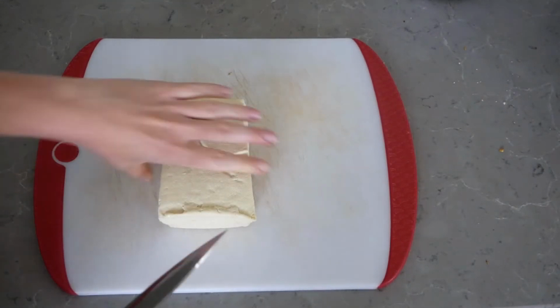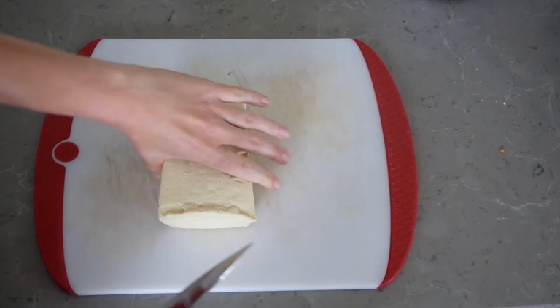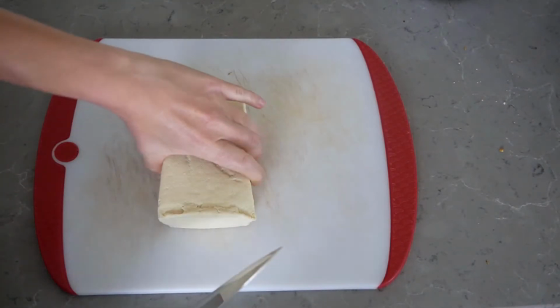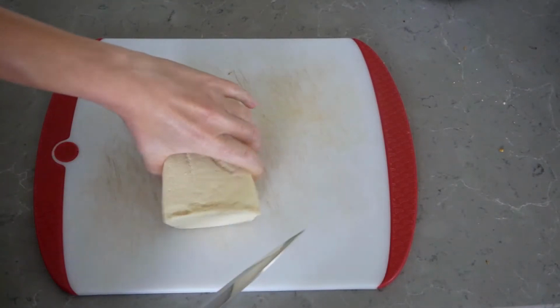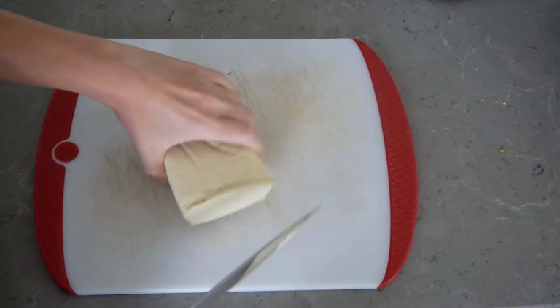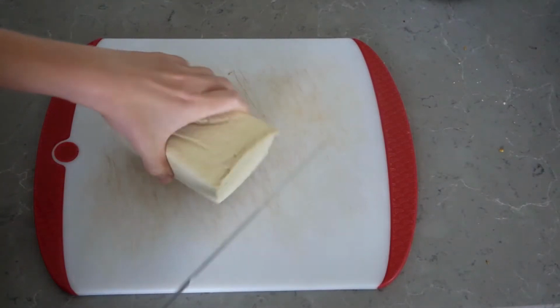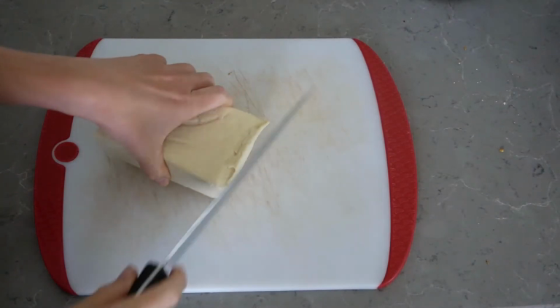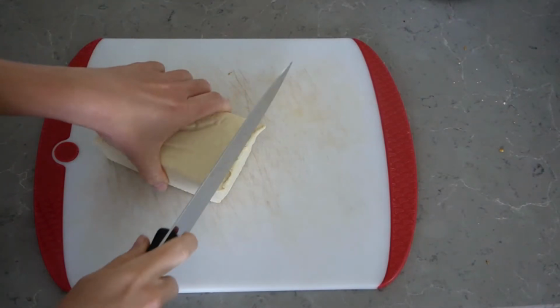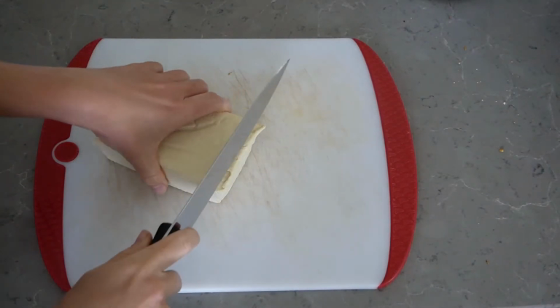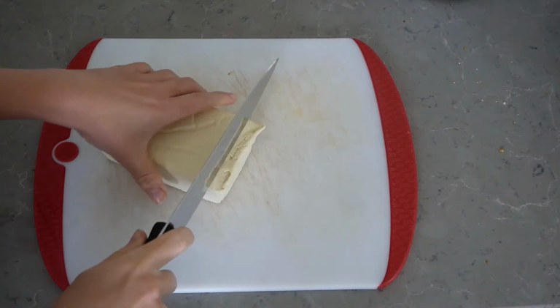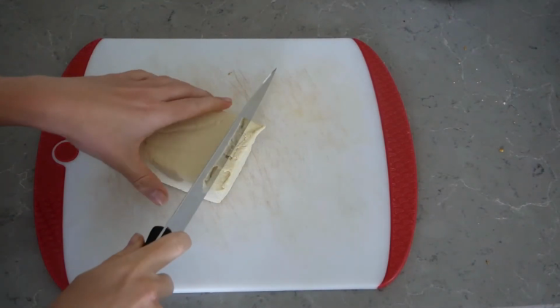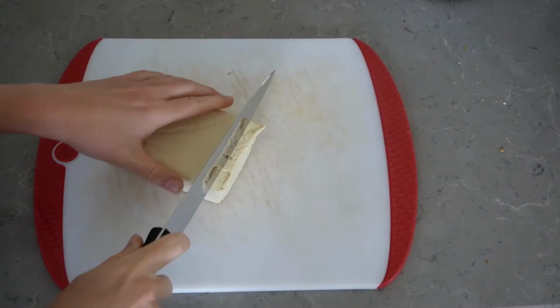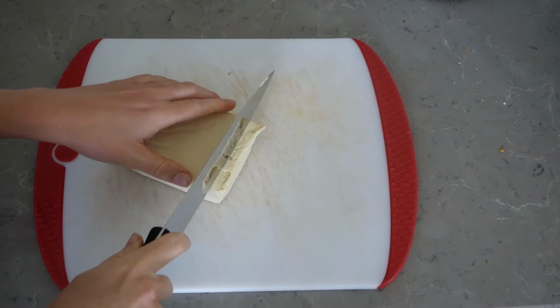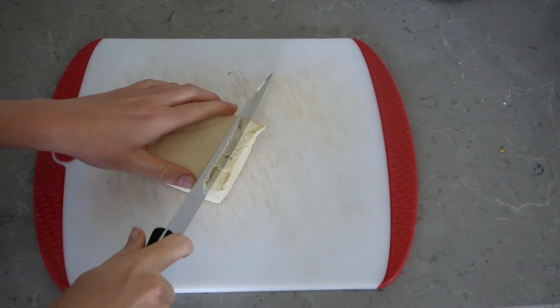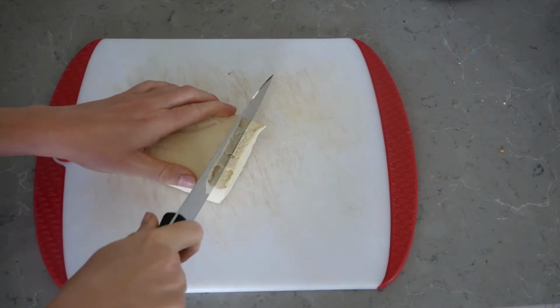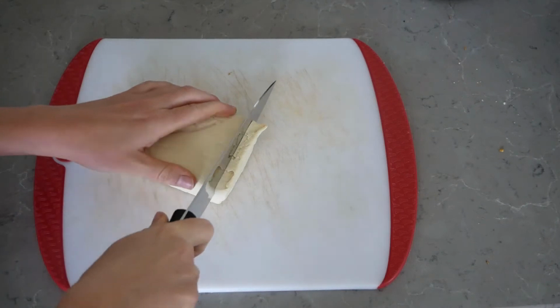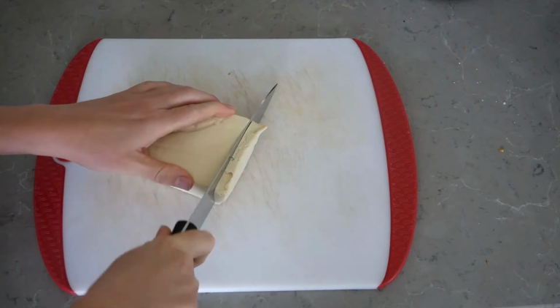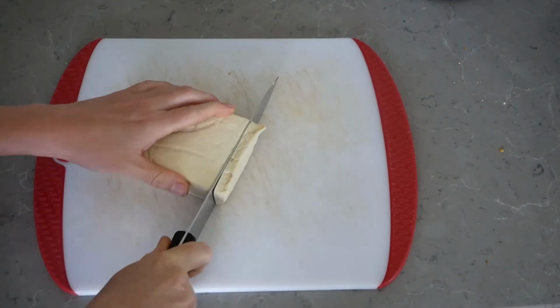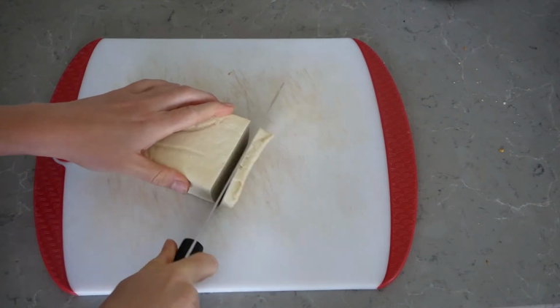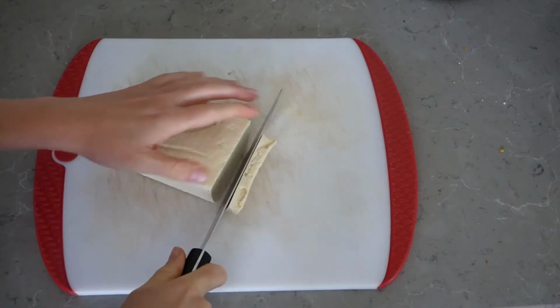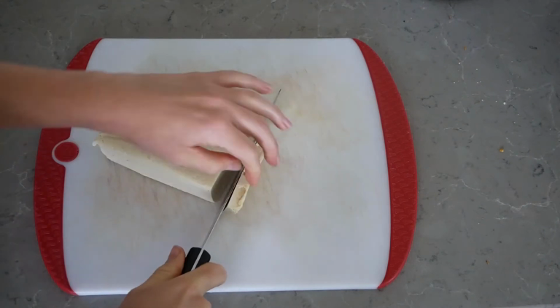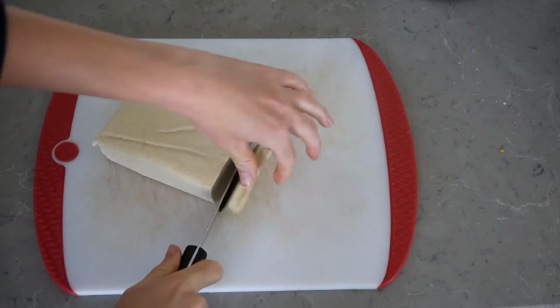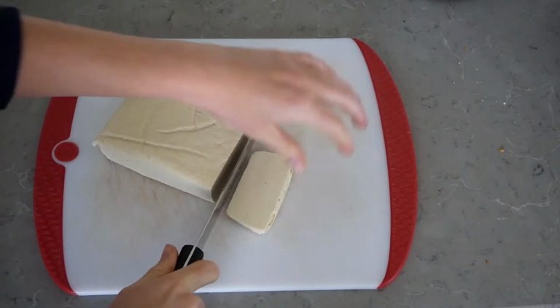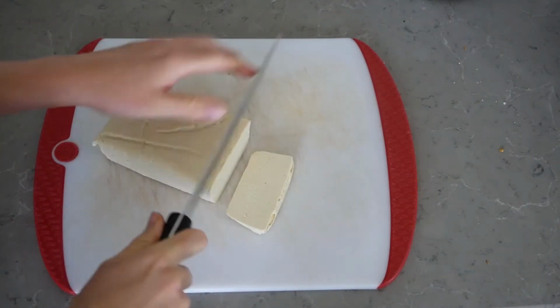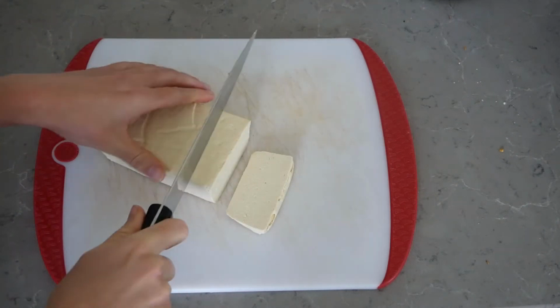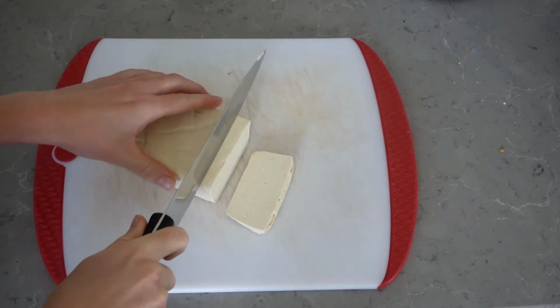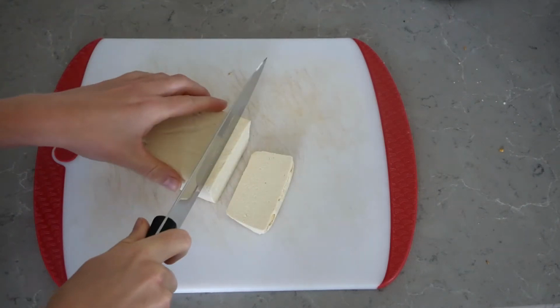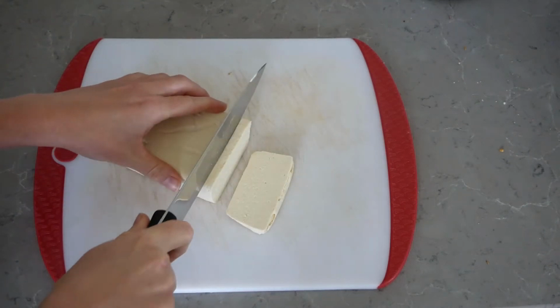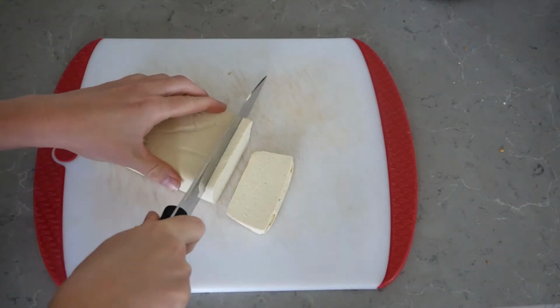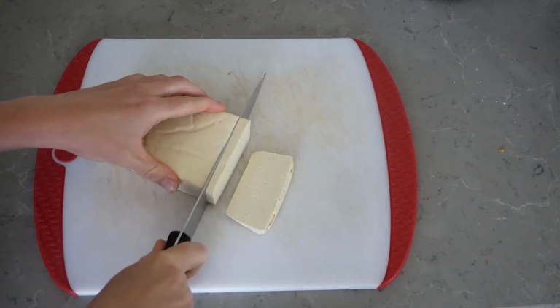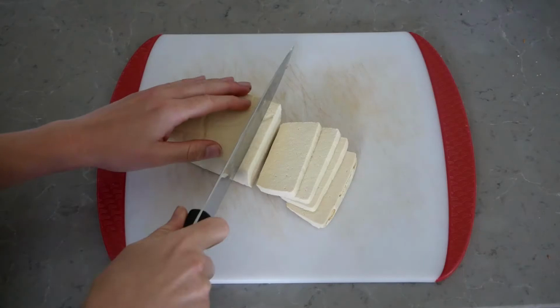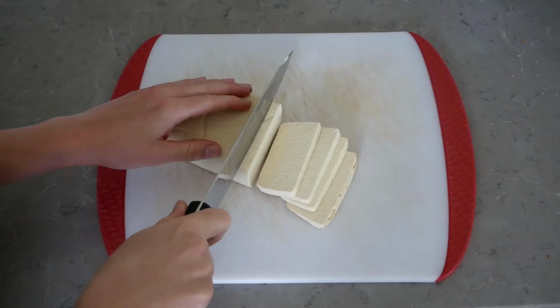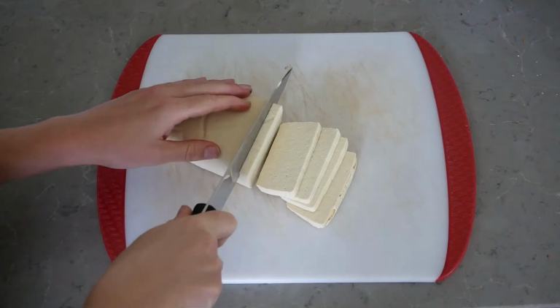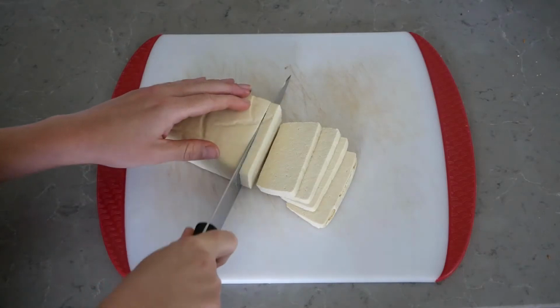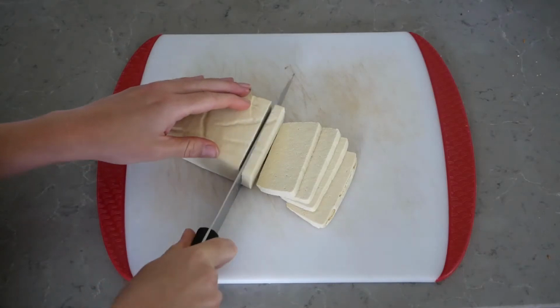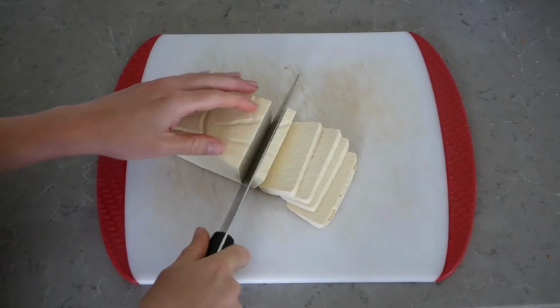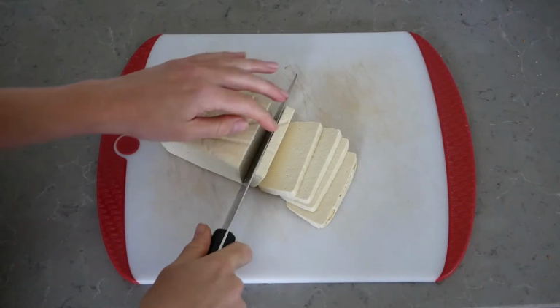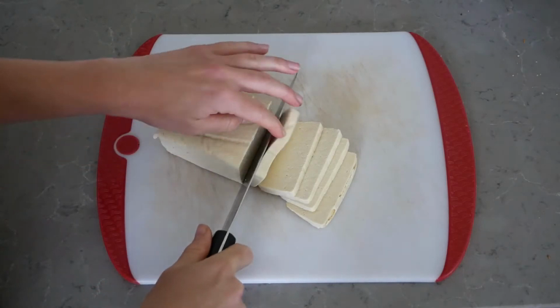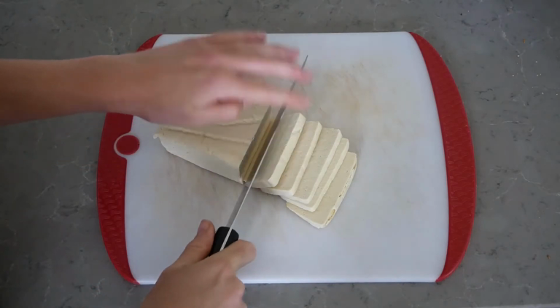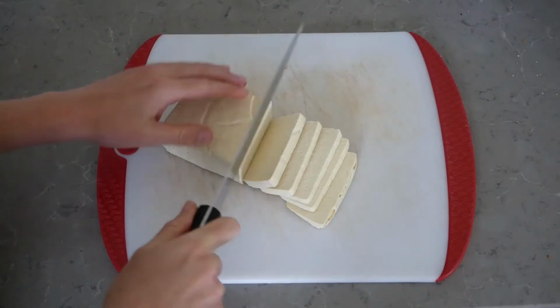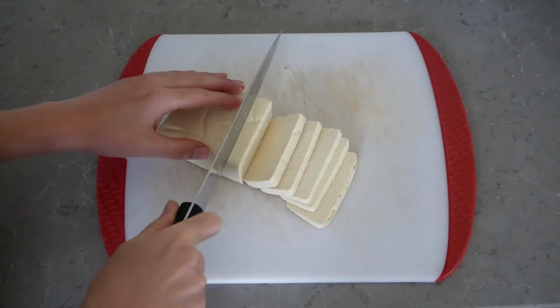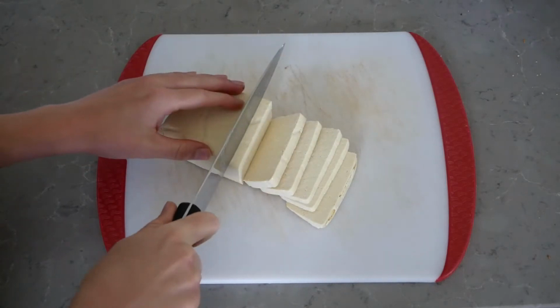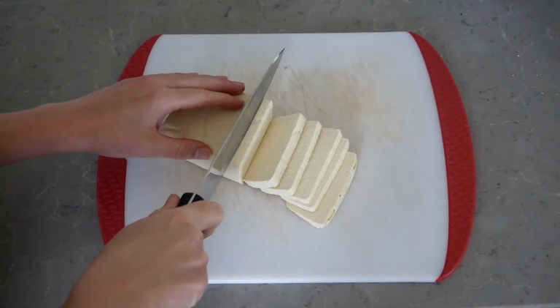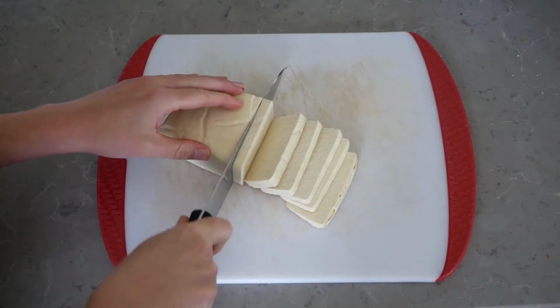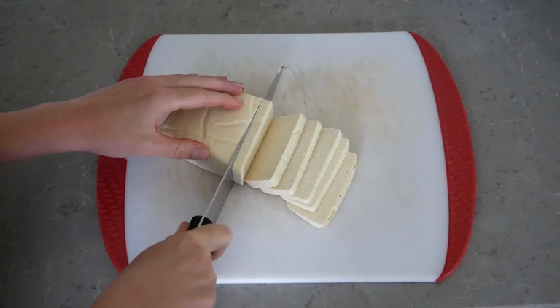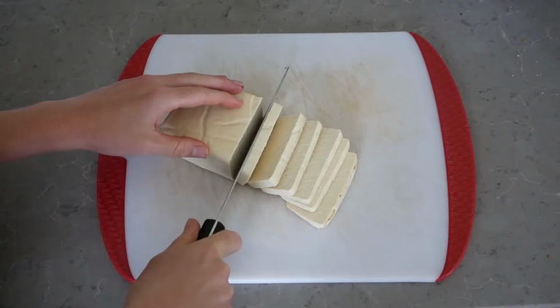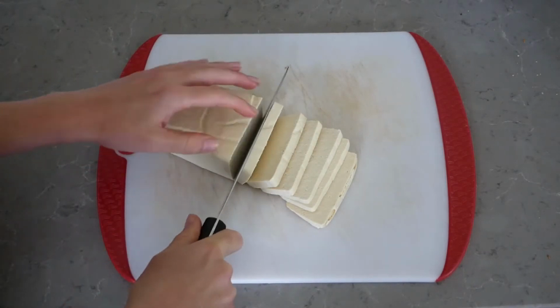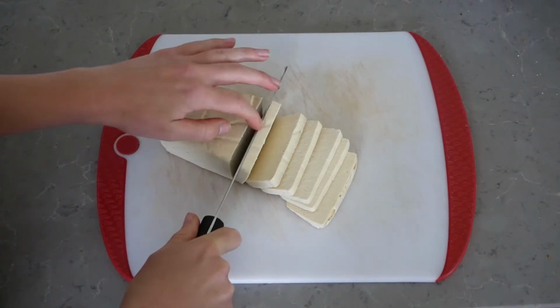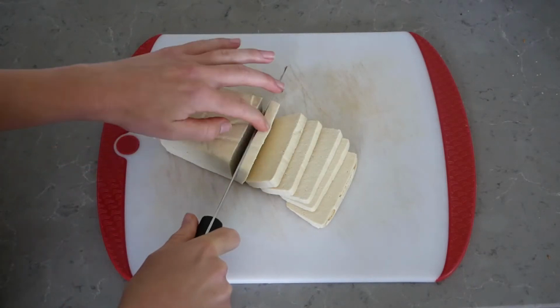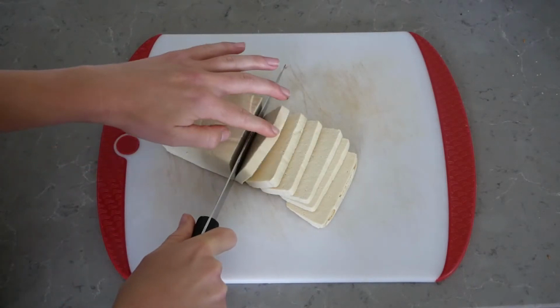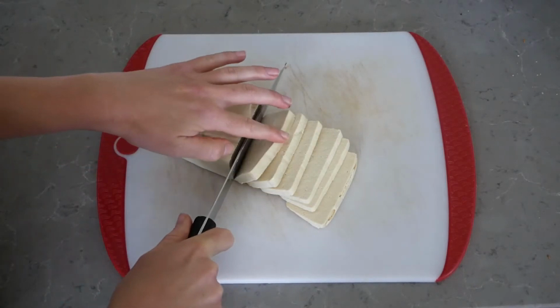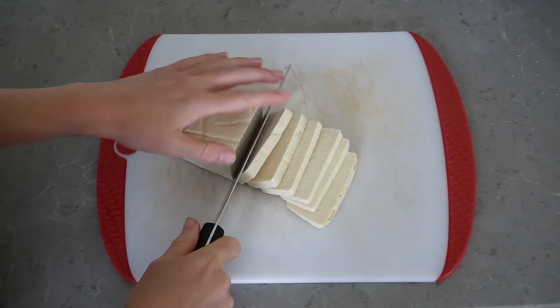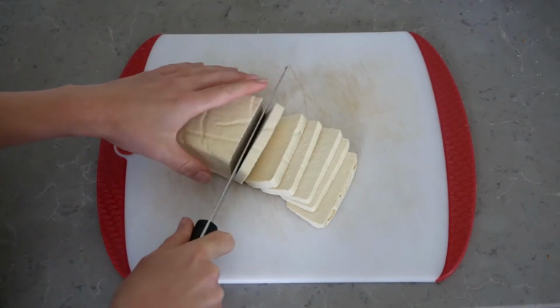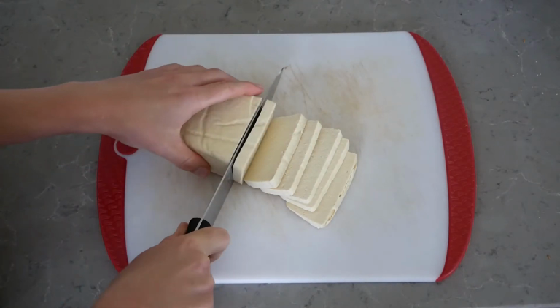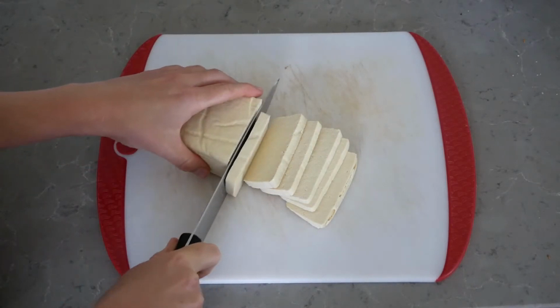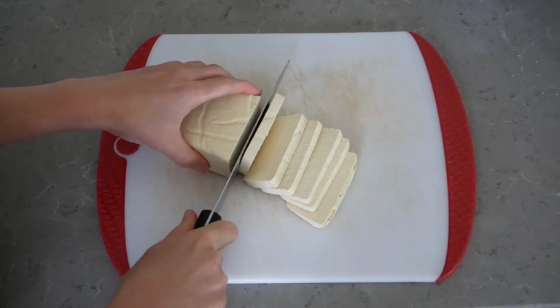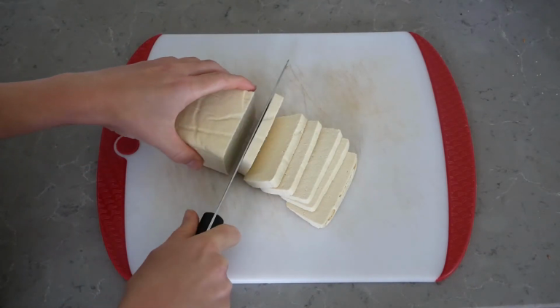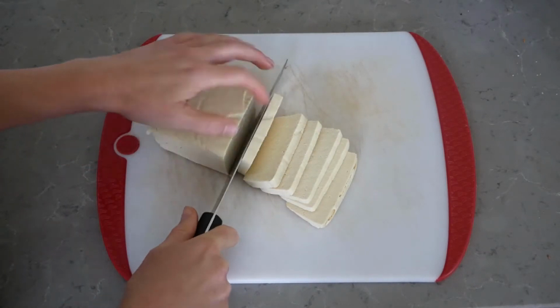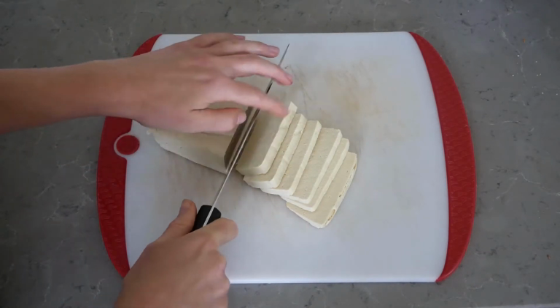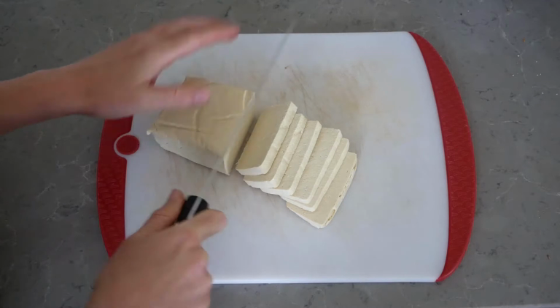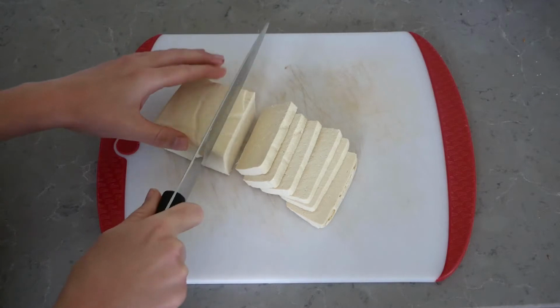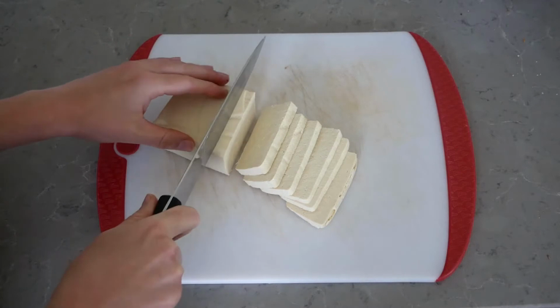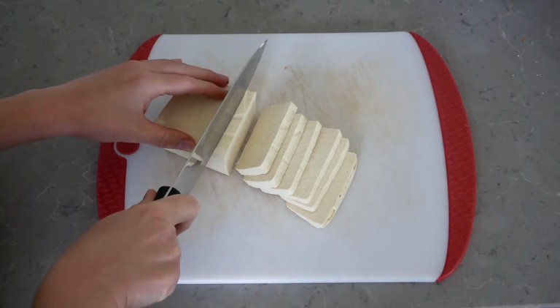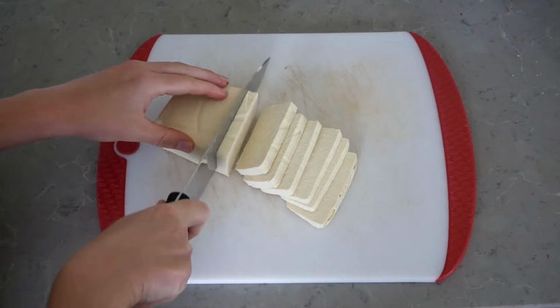After you're done pressing the tofu, we're going to slice it and put it into a container so it can sit for at least one hour.